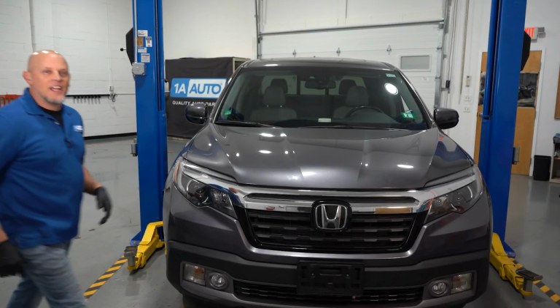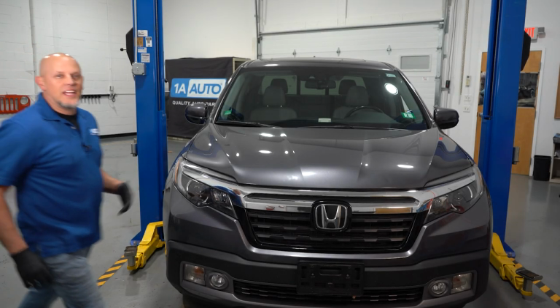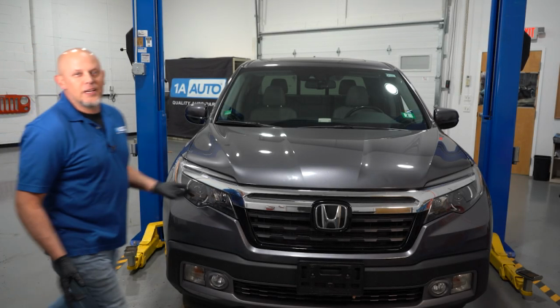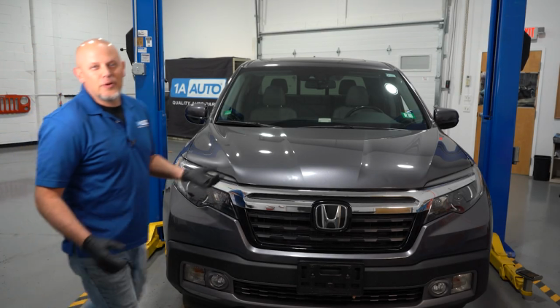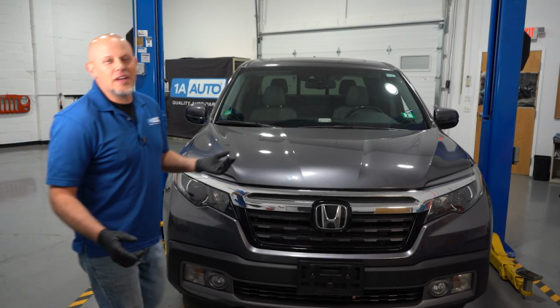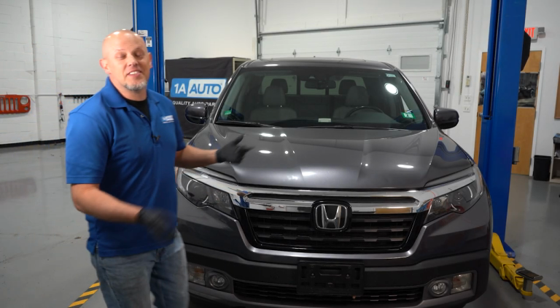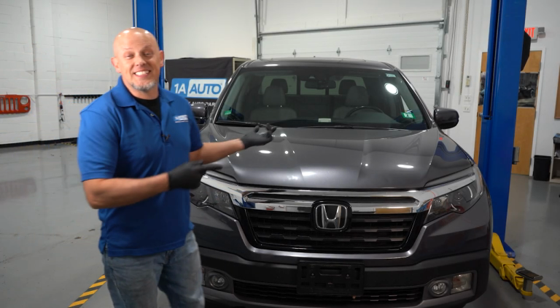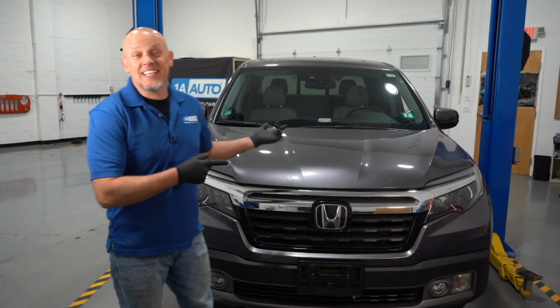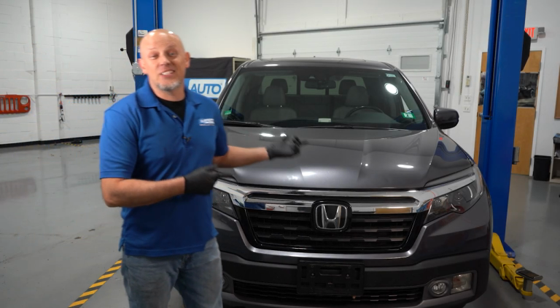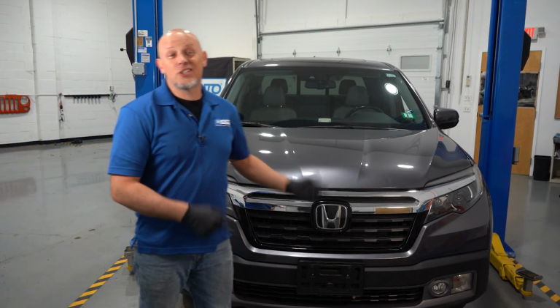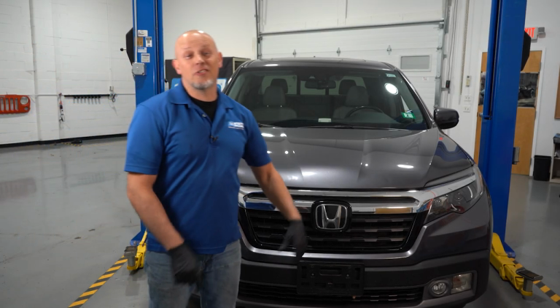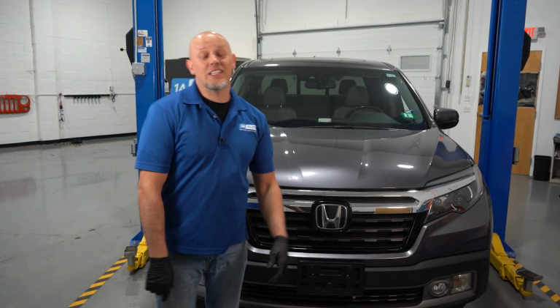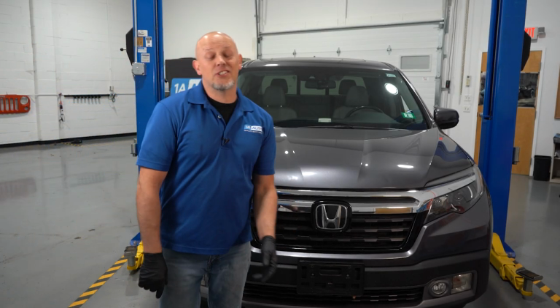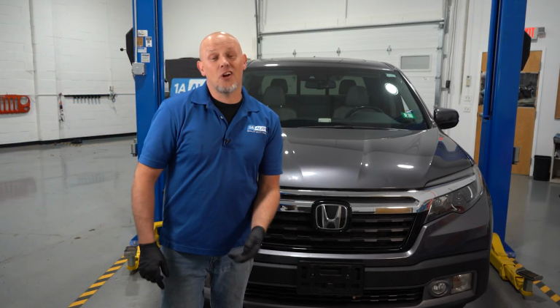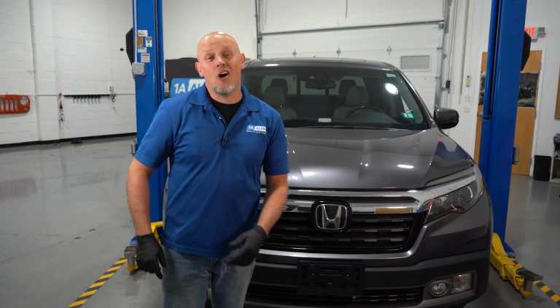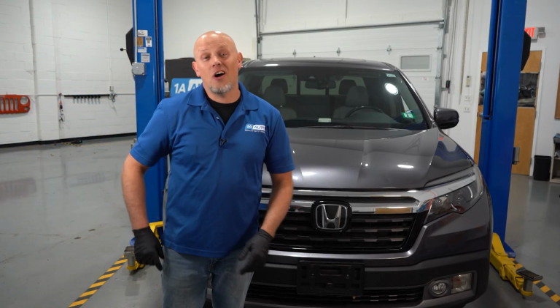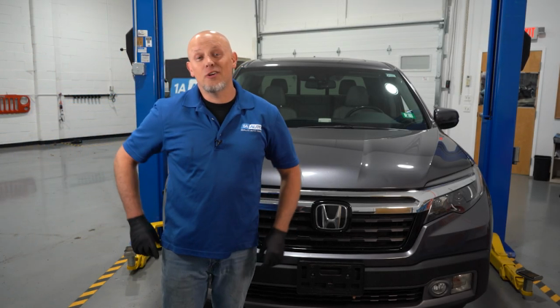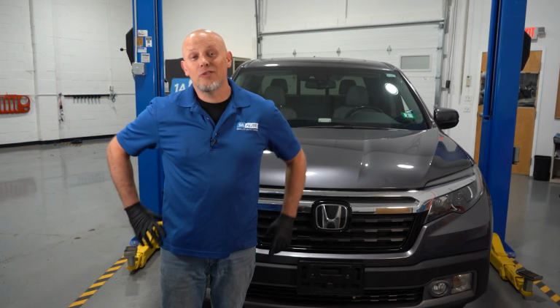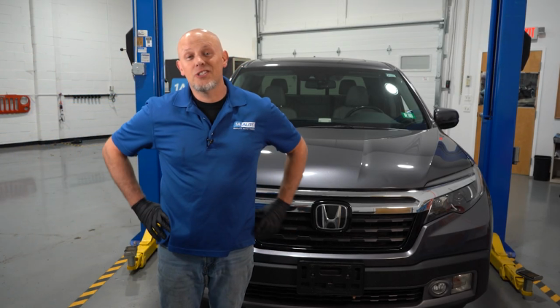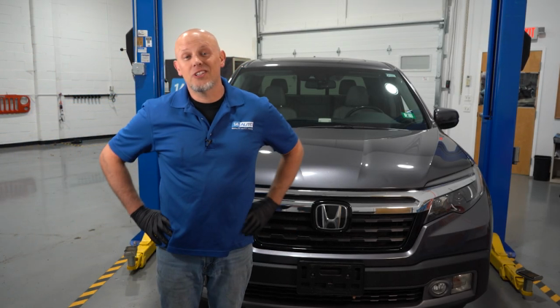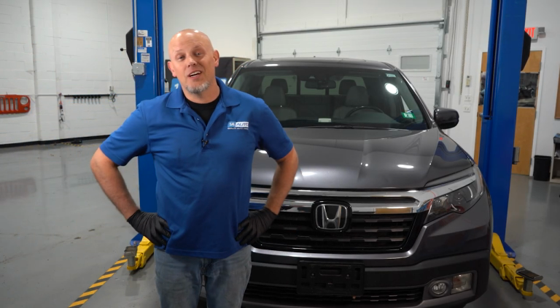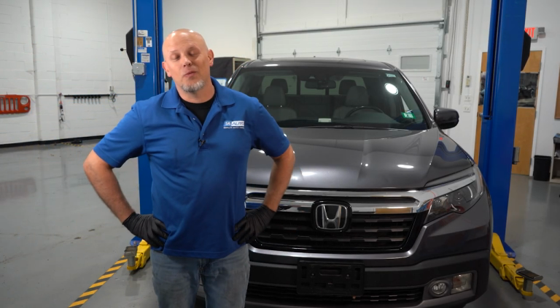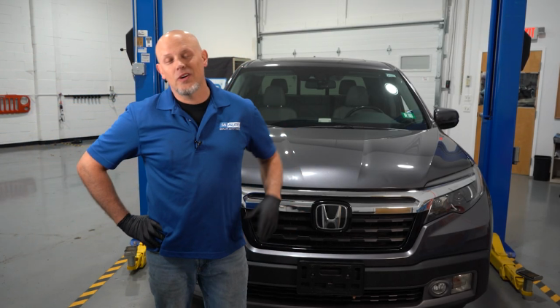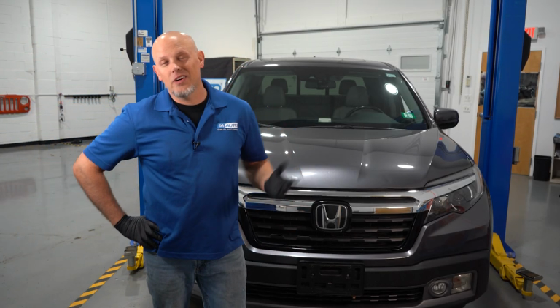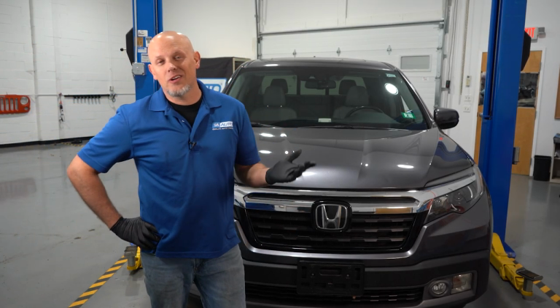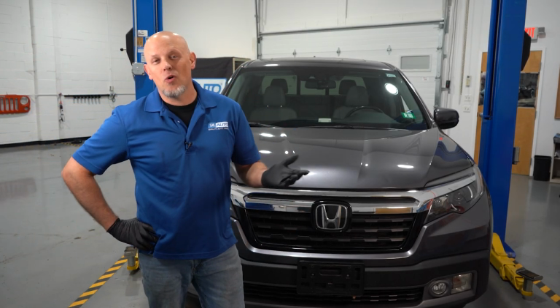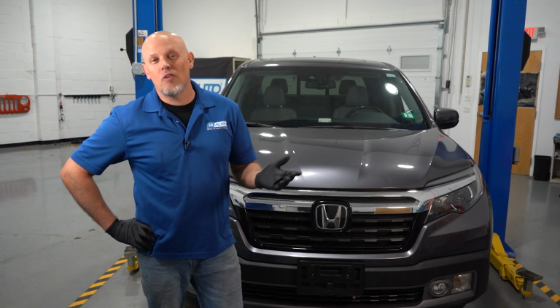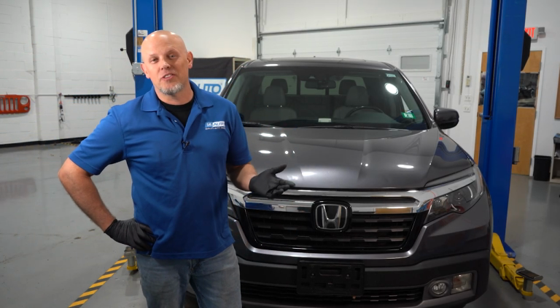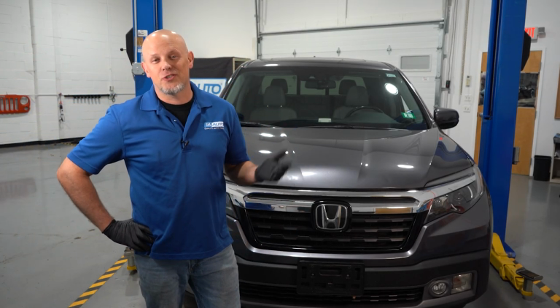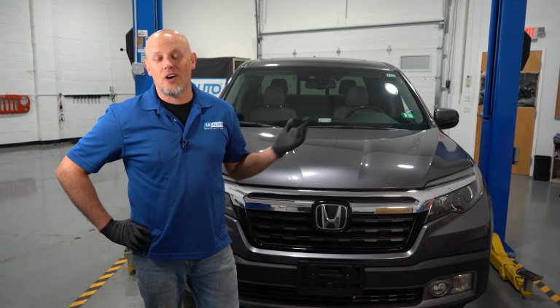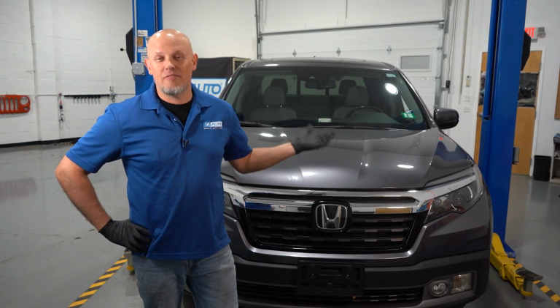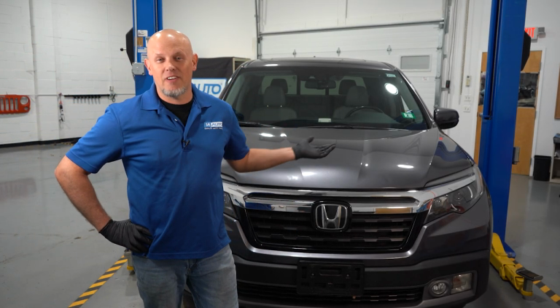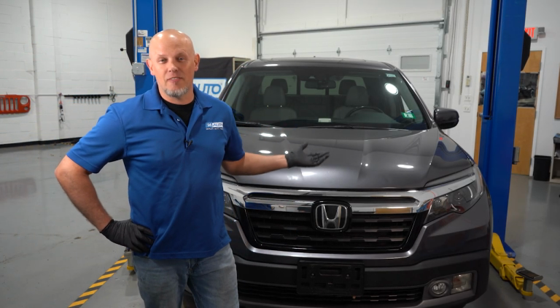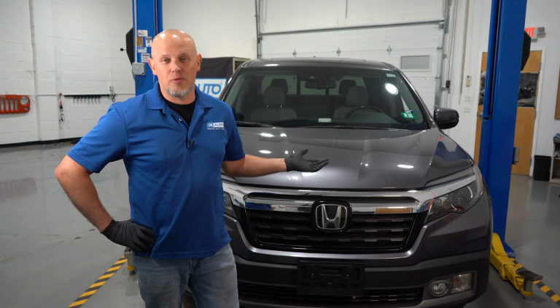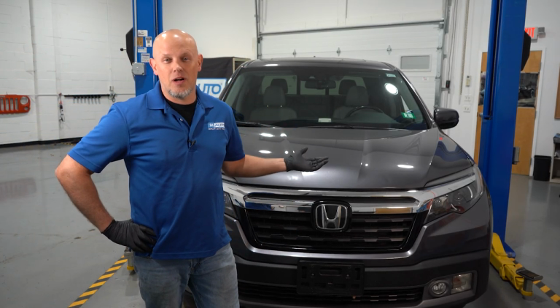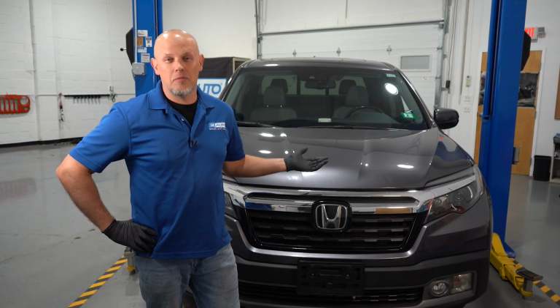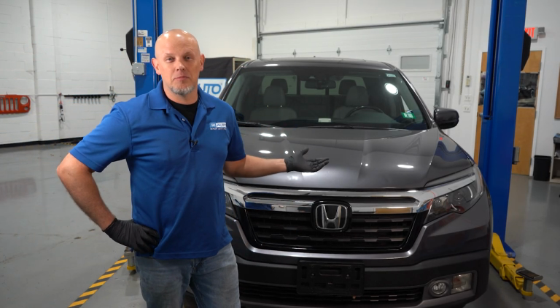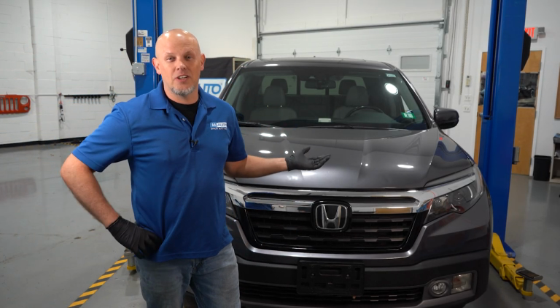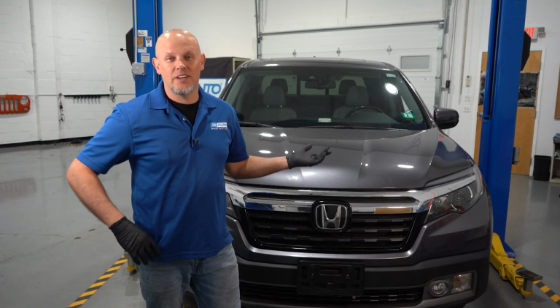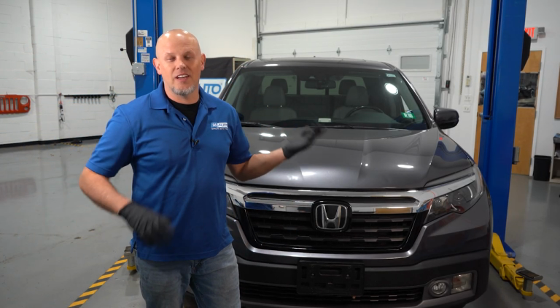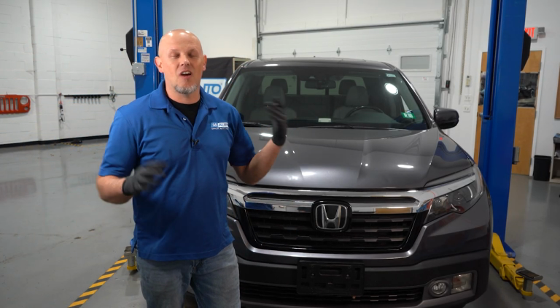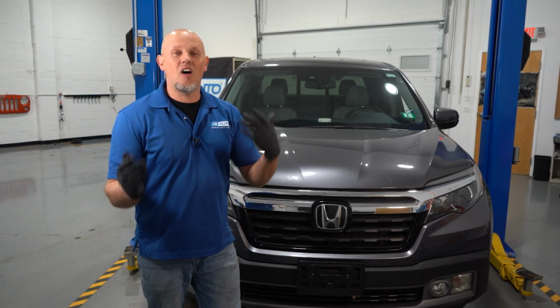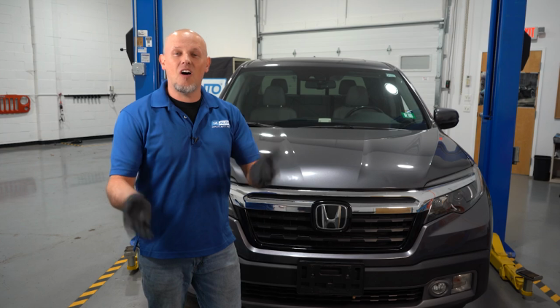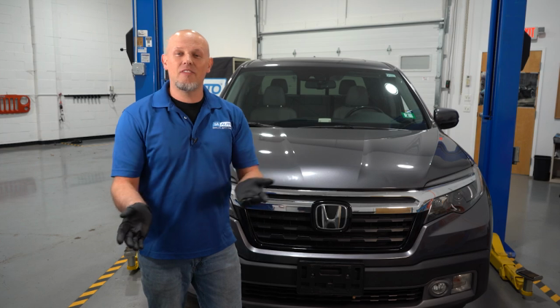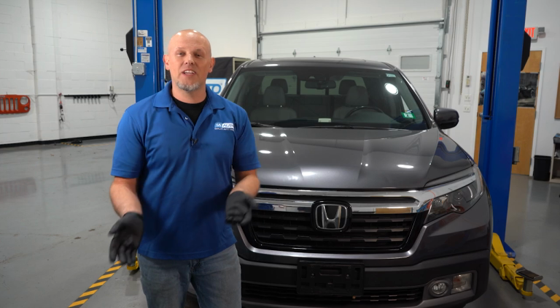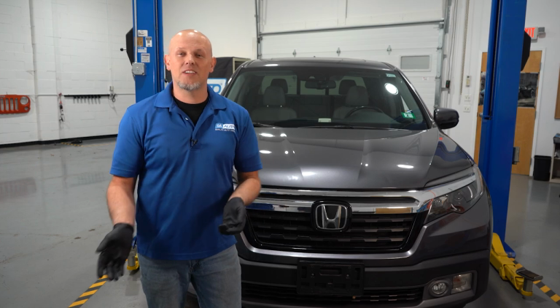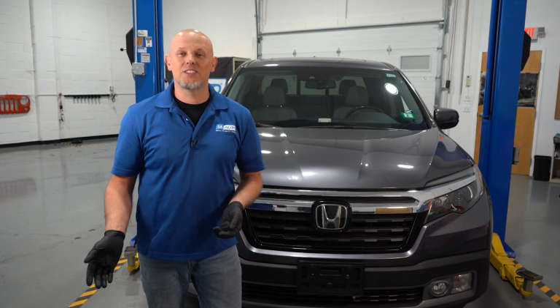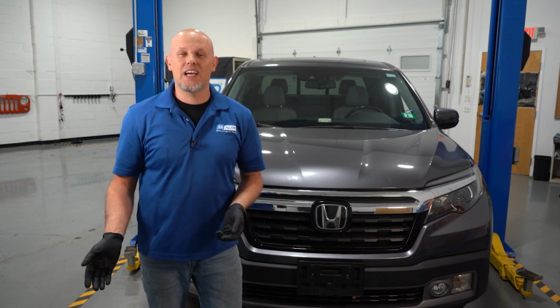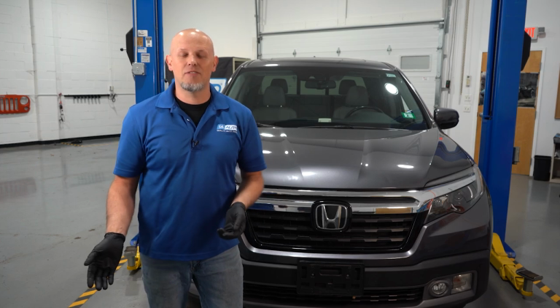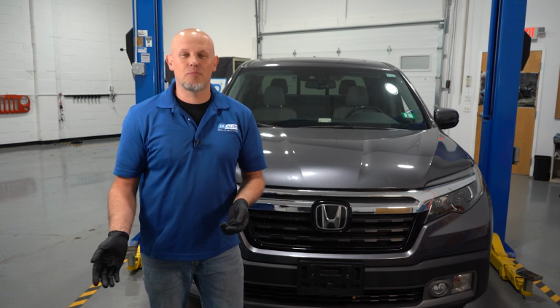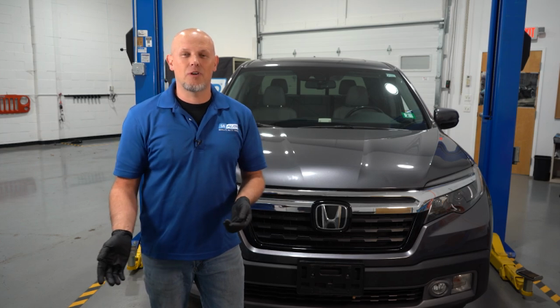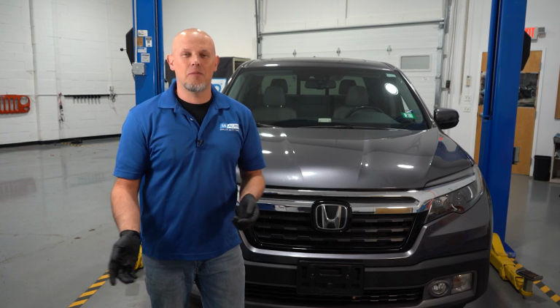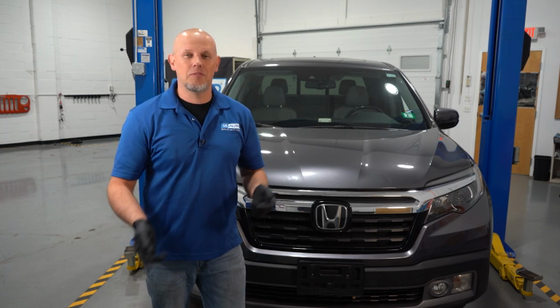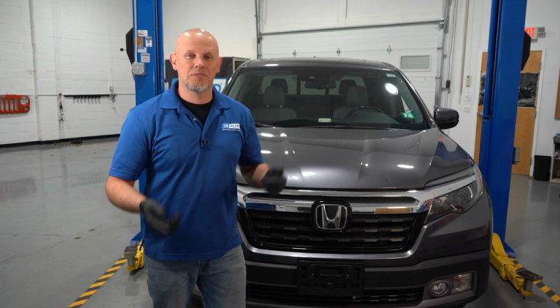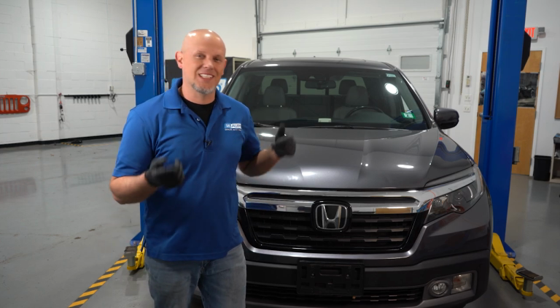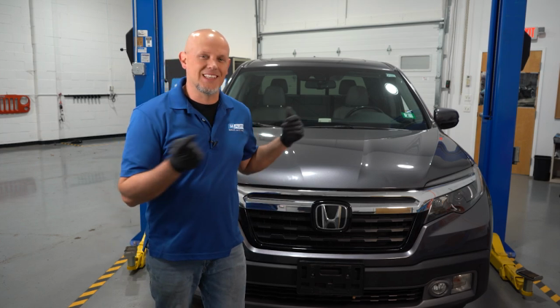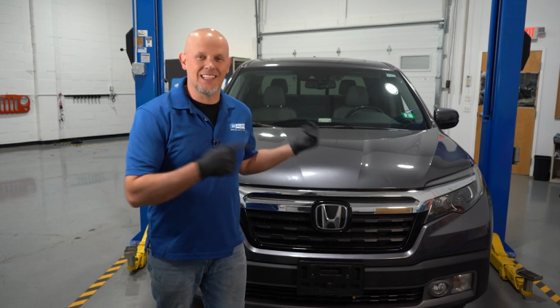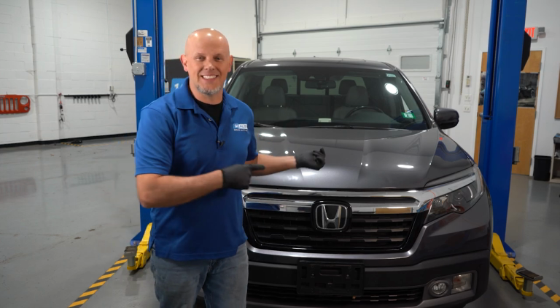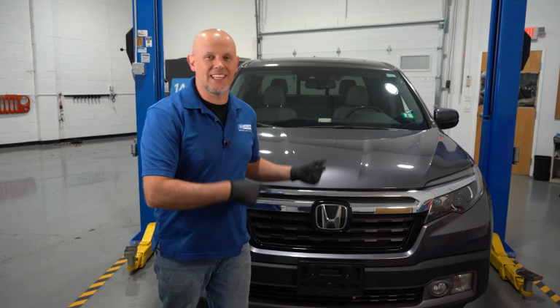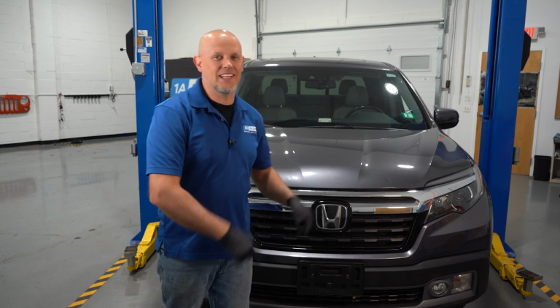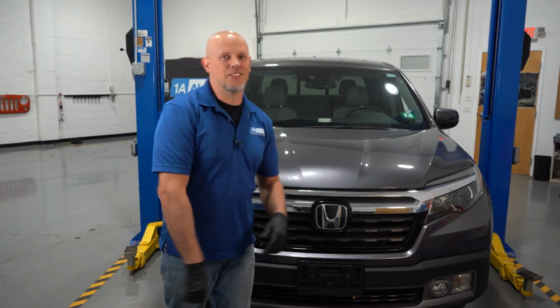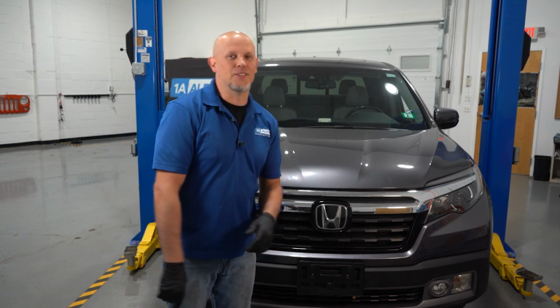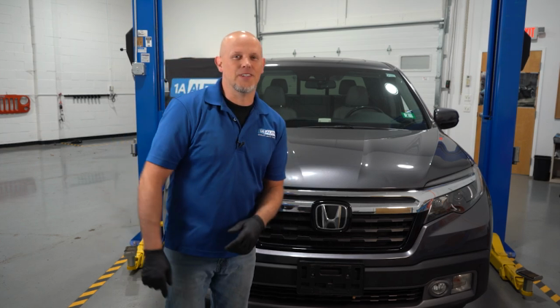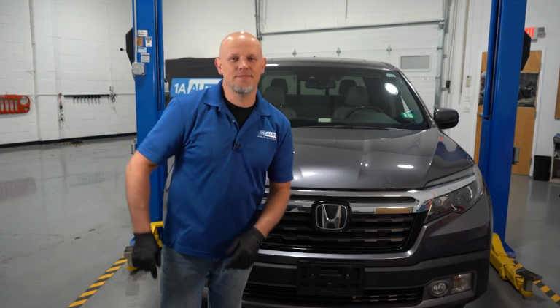Here we have the second generation Honda Ridgeline. We're going to go over the top five problems on it. All vehicles have their problems. Let's get into it.